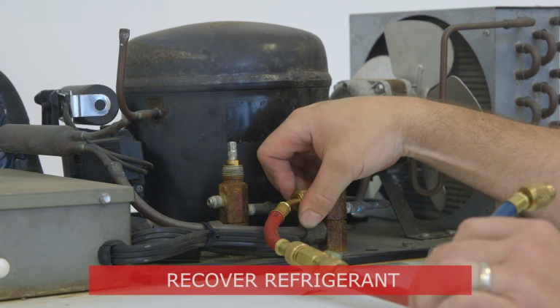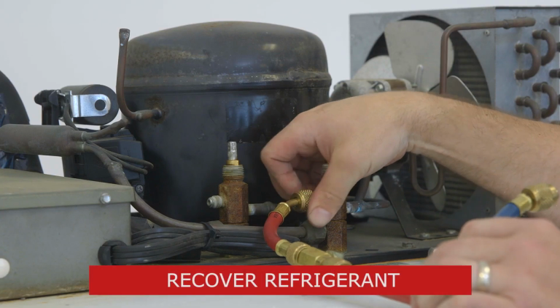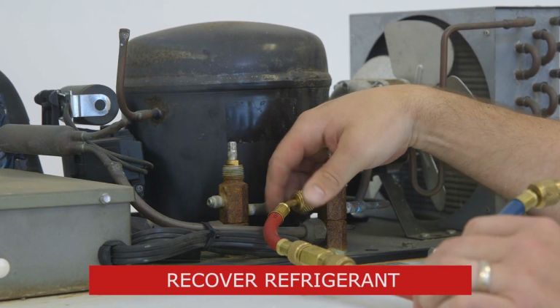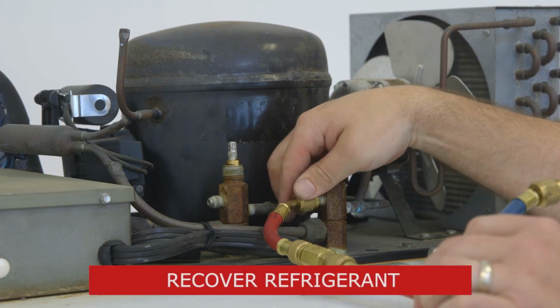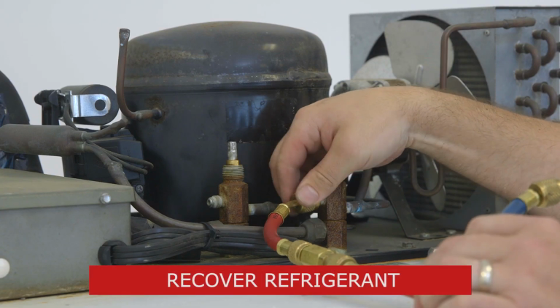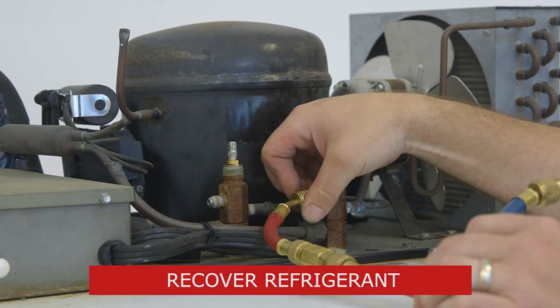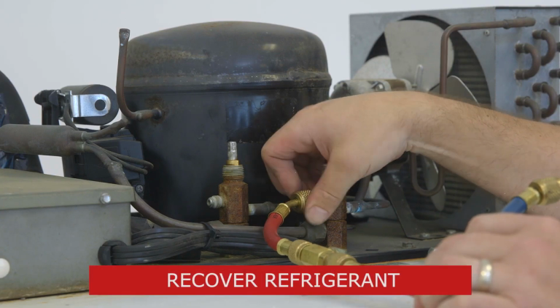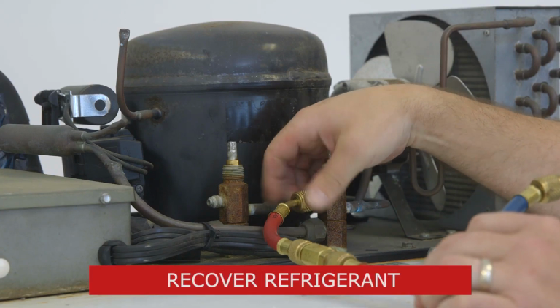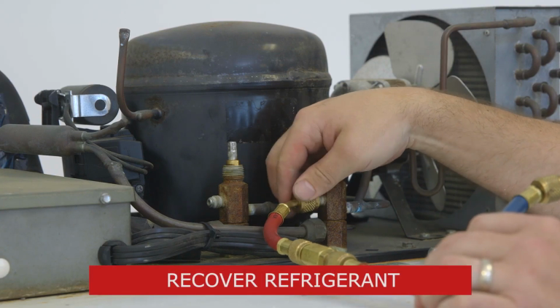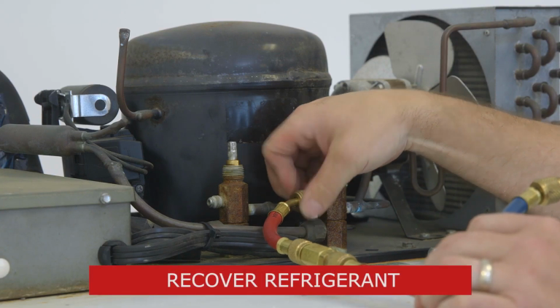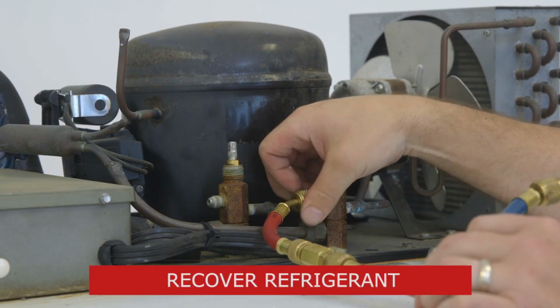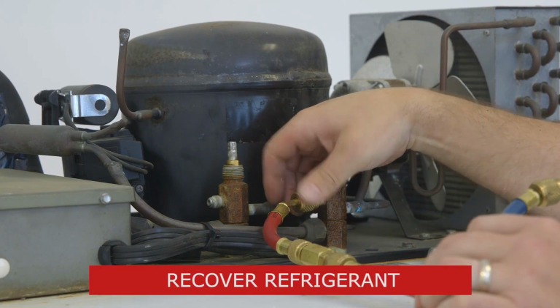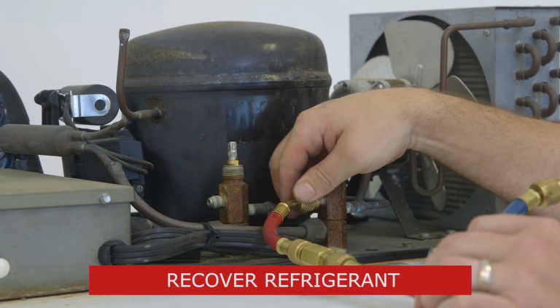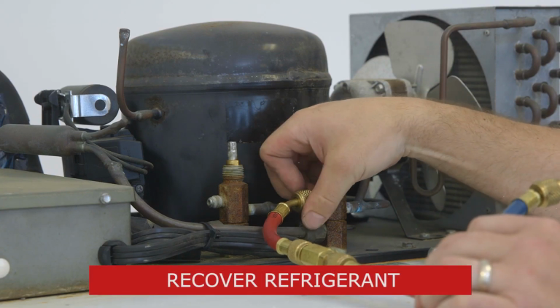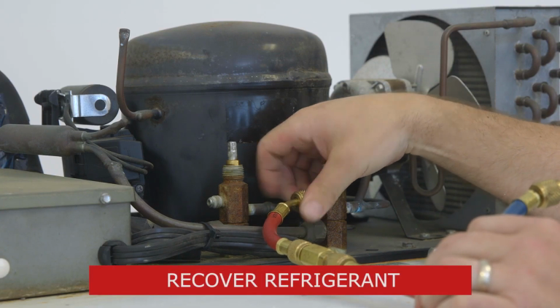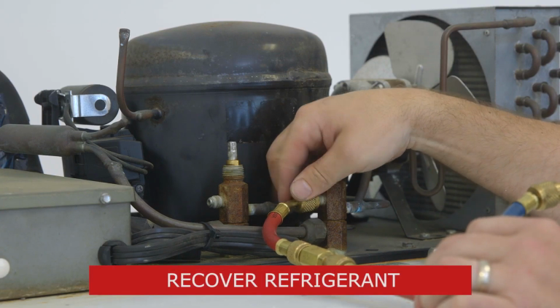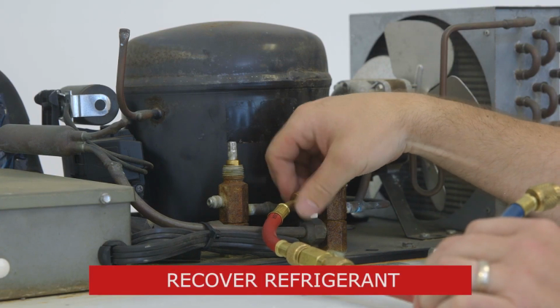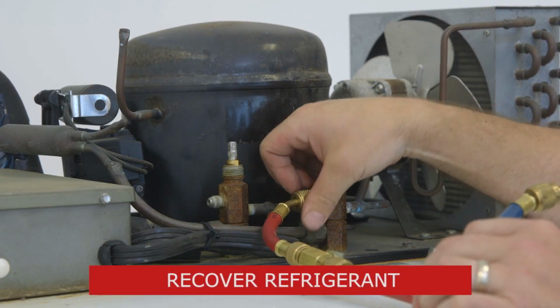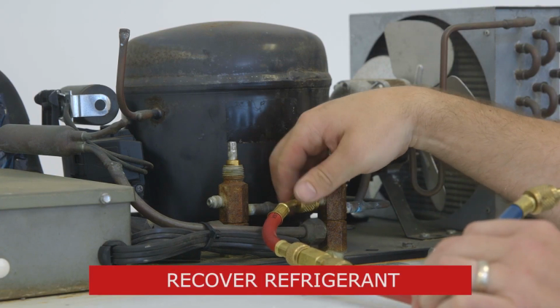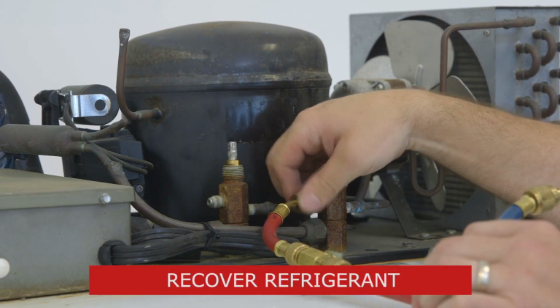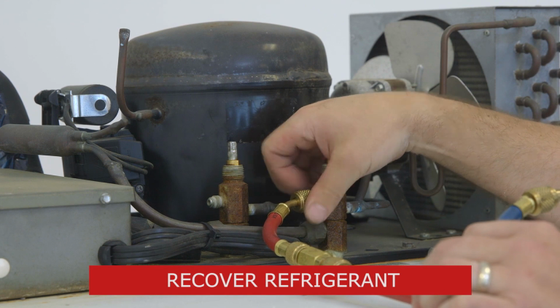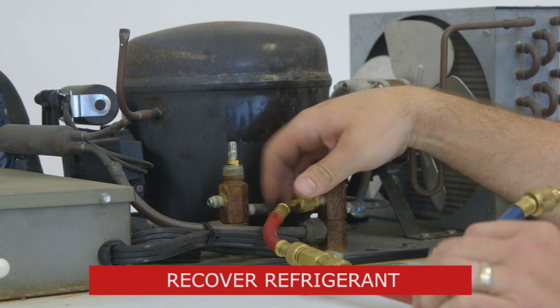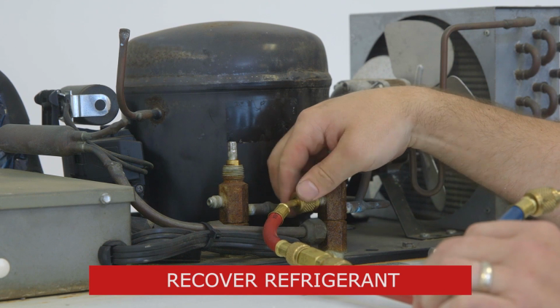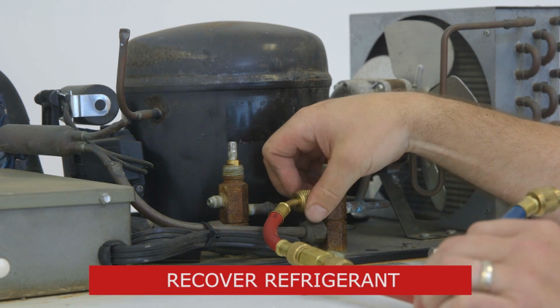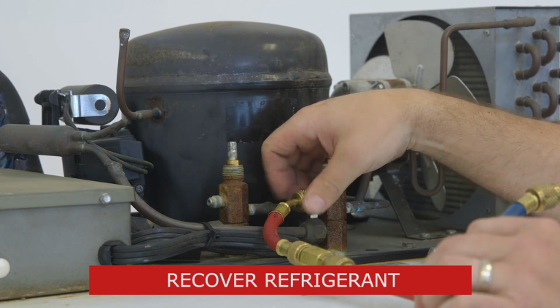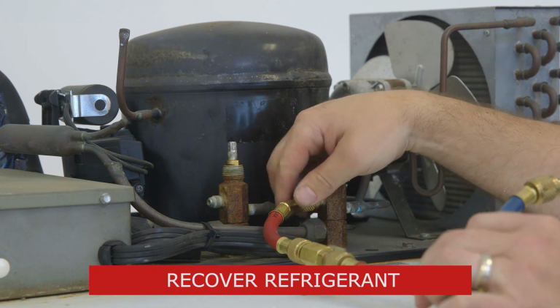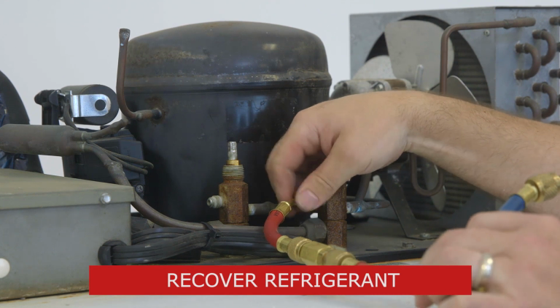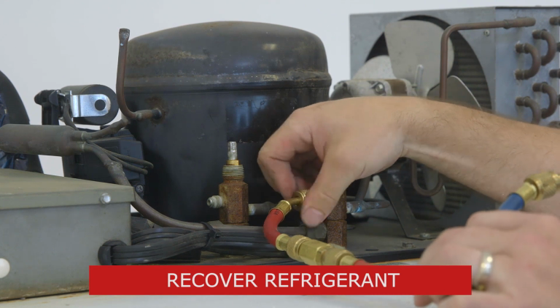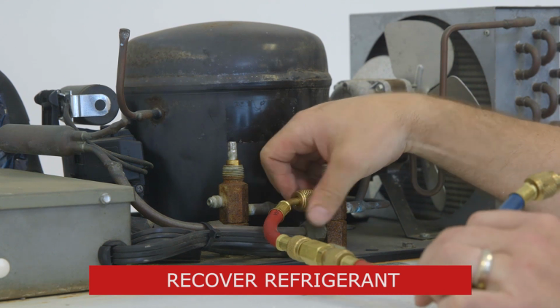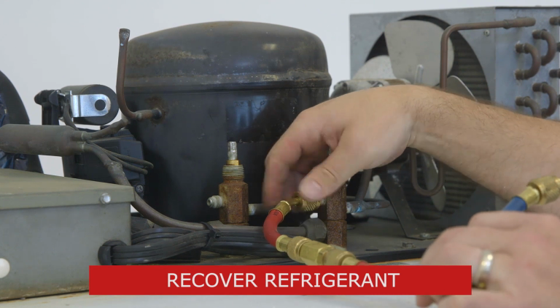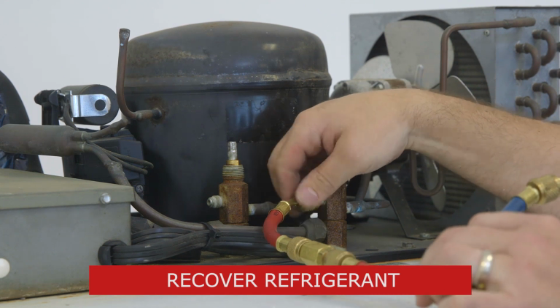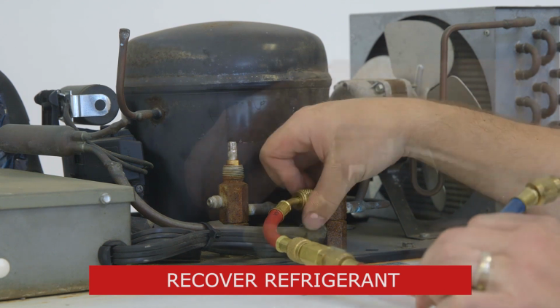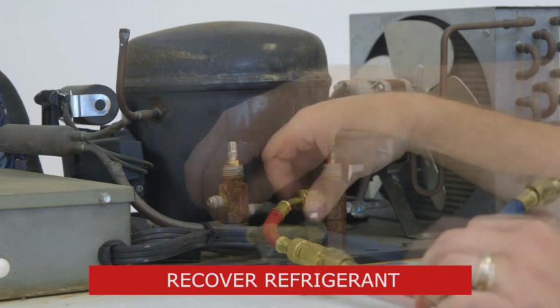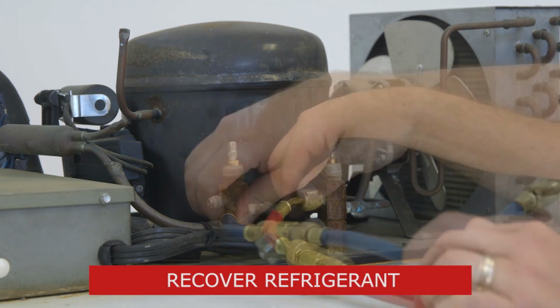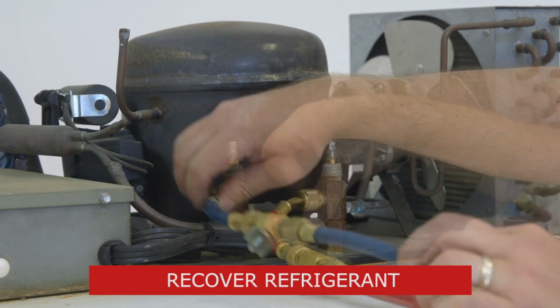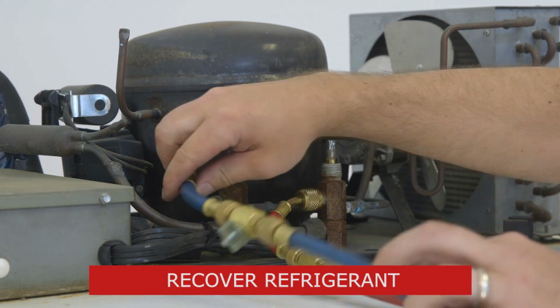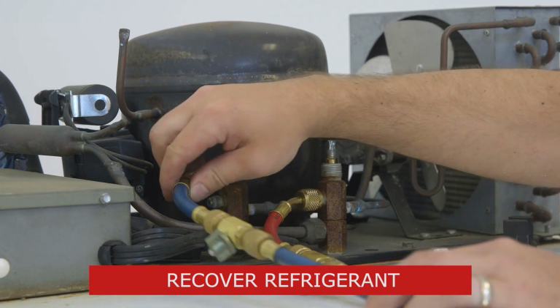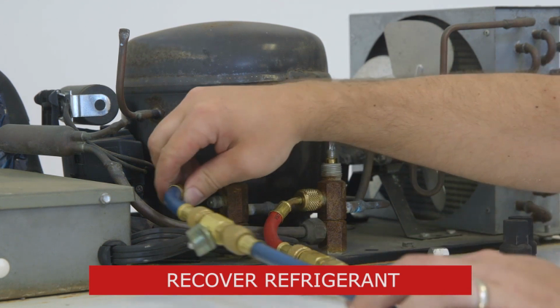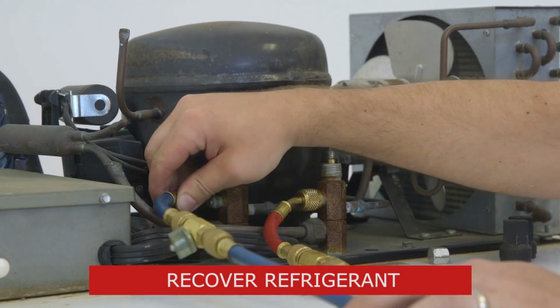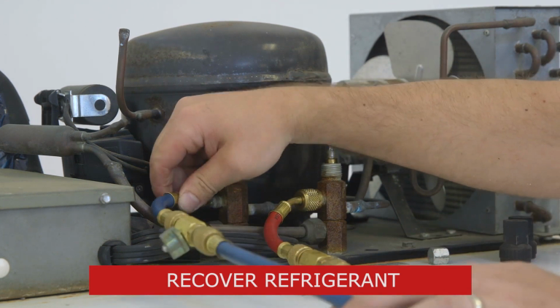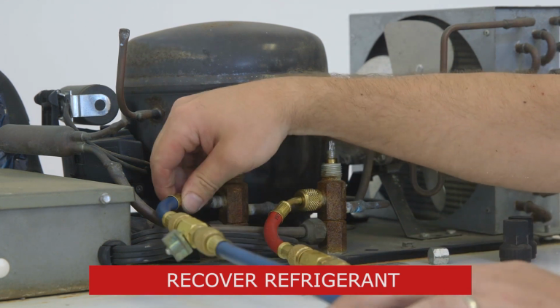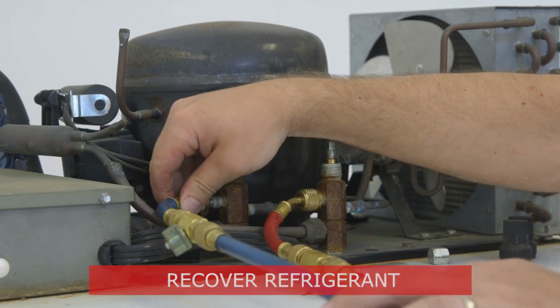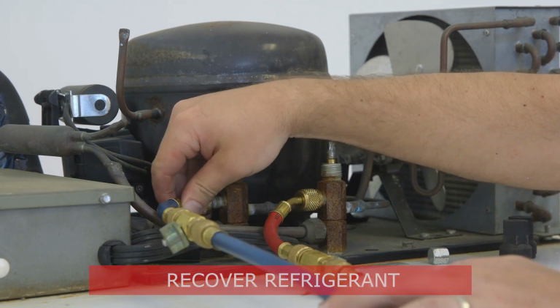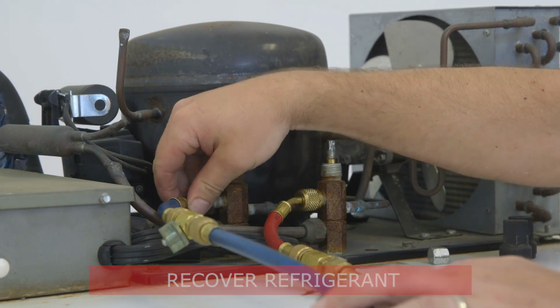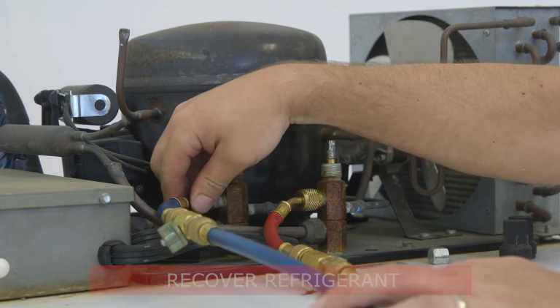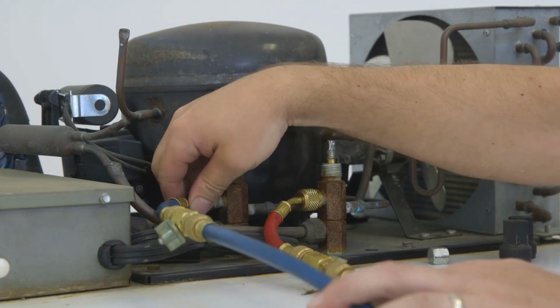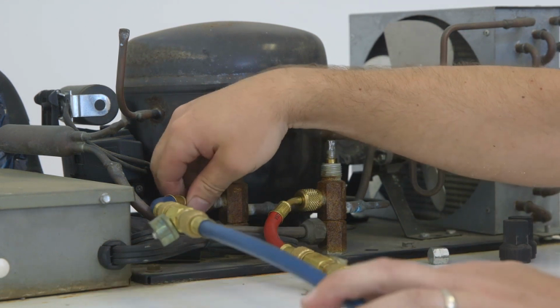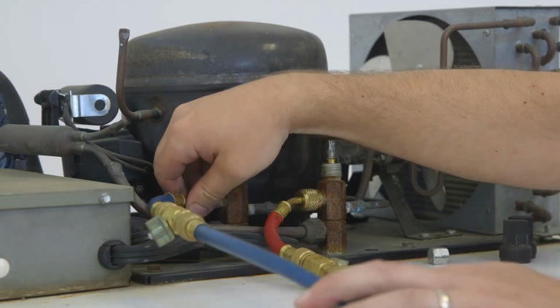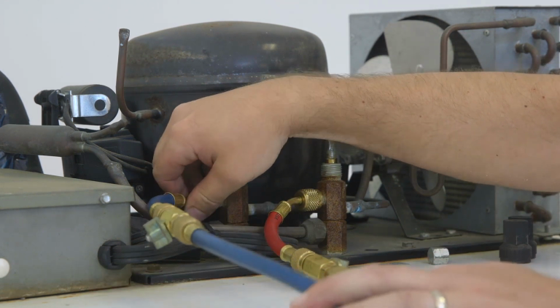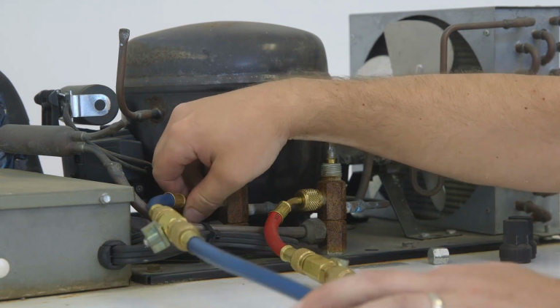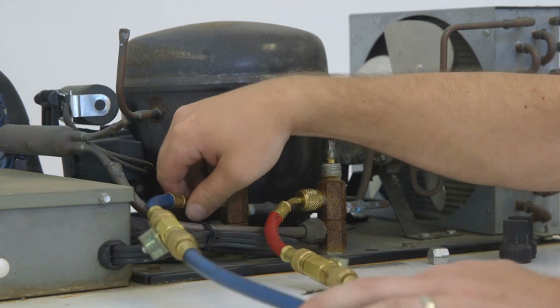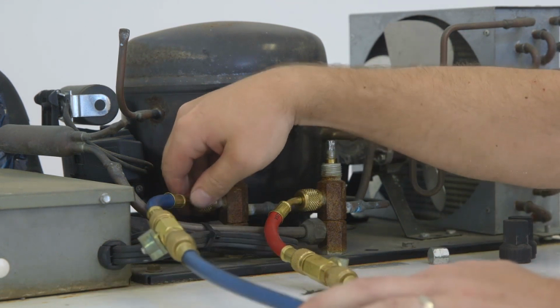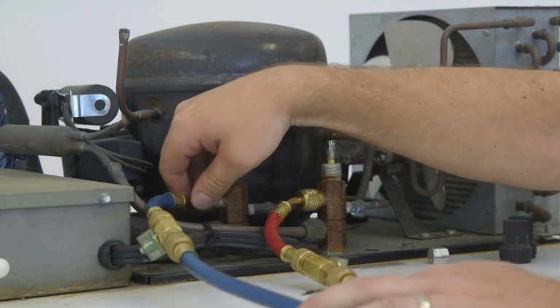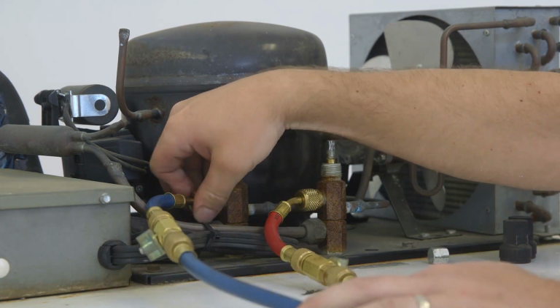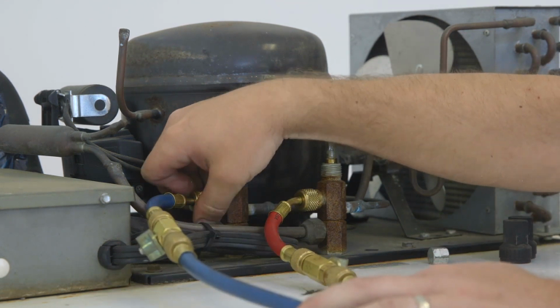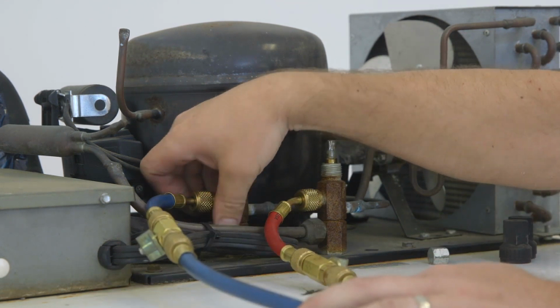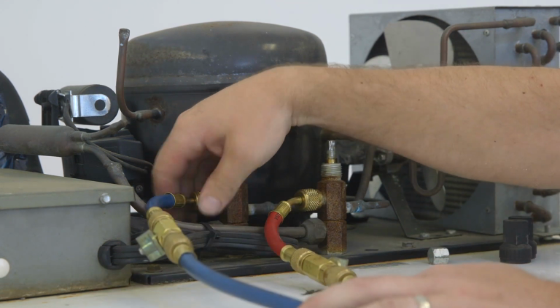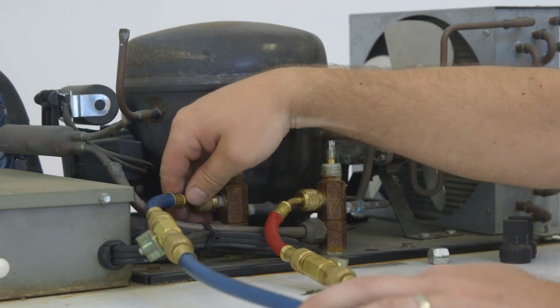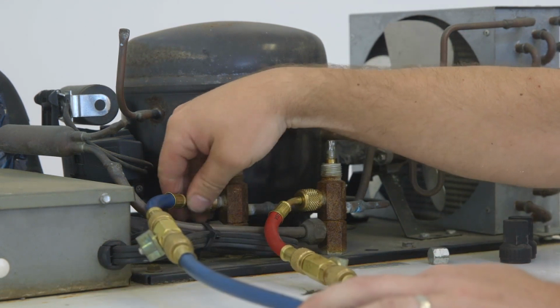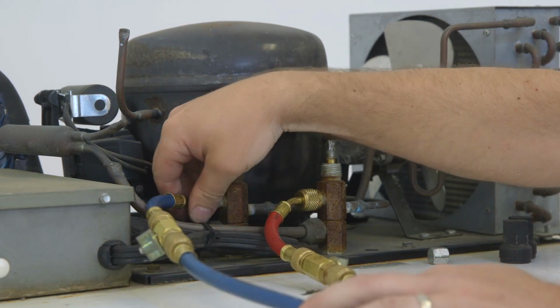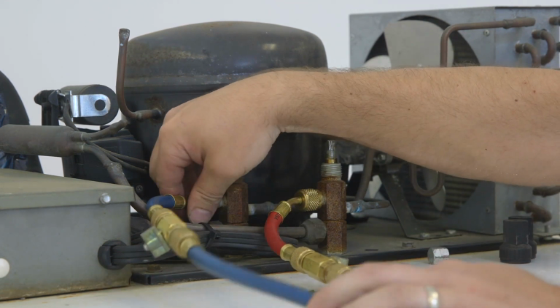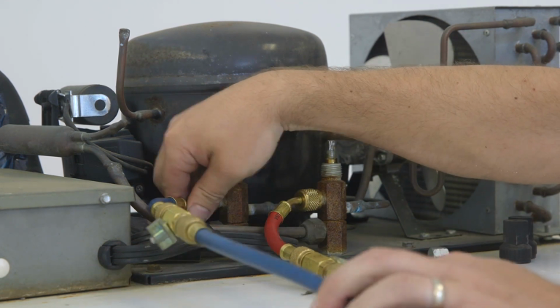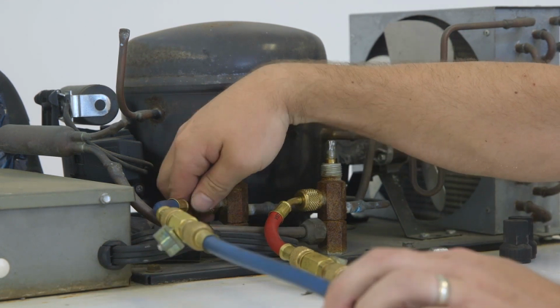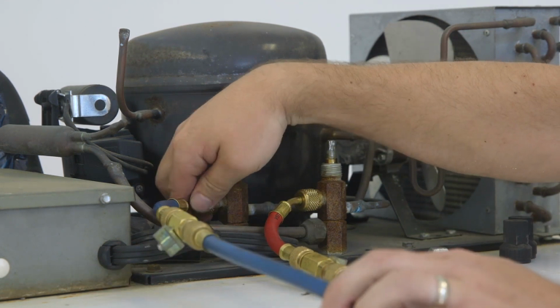First, we'll recover the refrigerant in the system using proper field procedures, being sure to take note of the amount of refrigerant recovered.